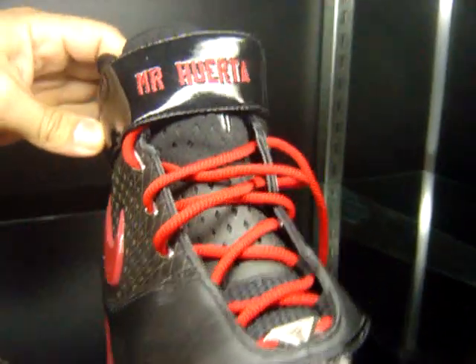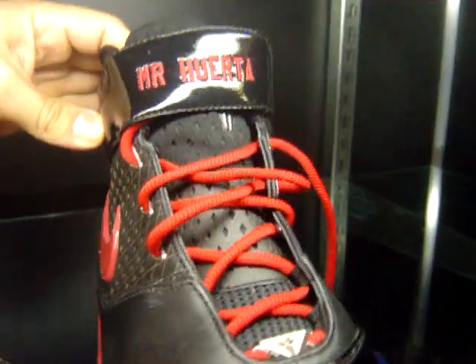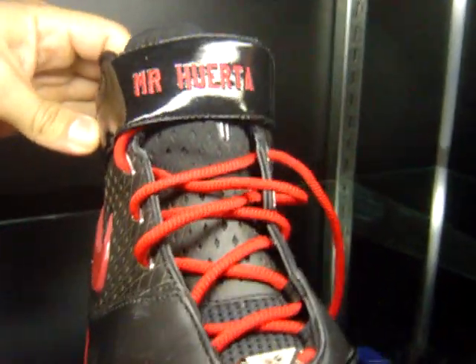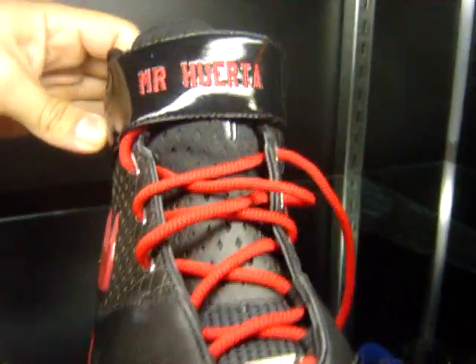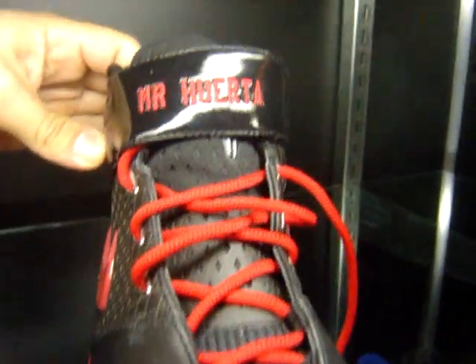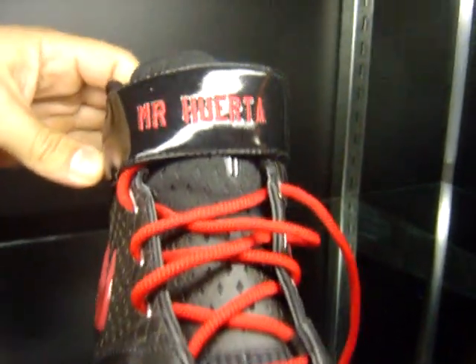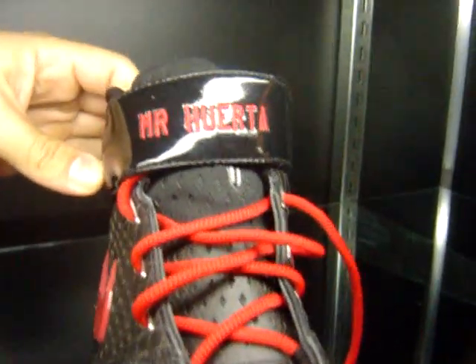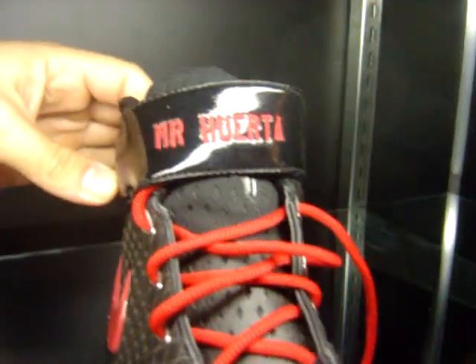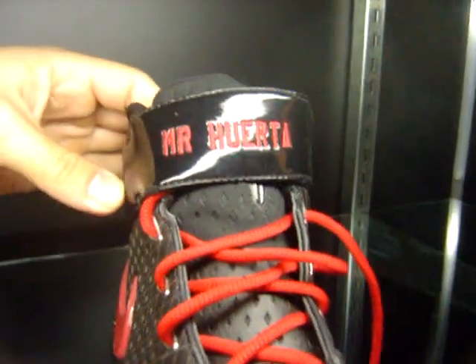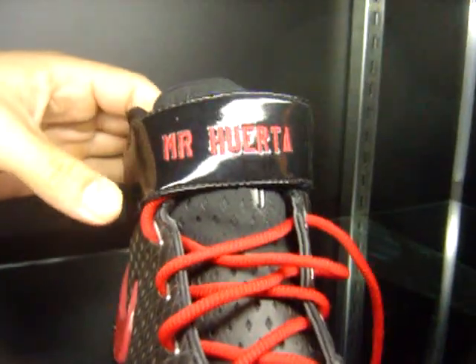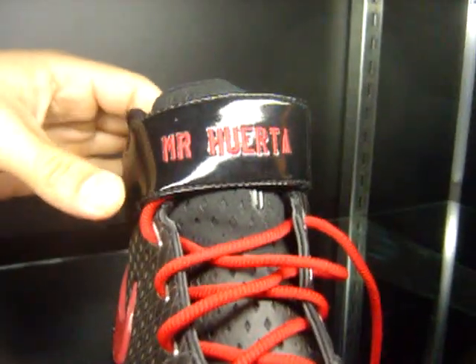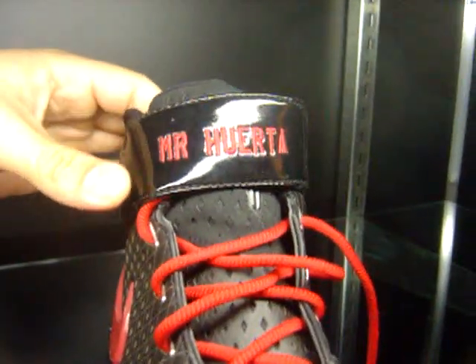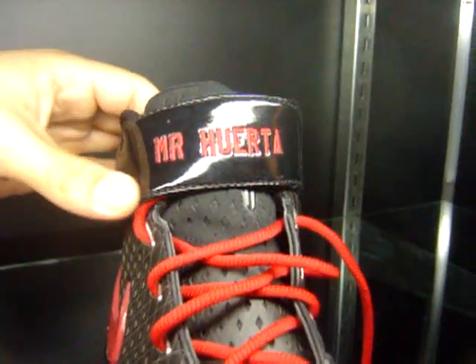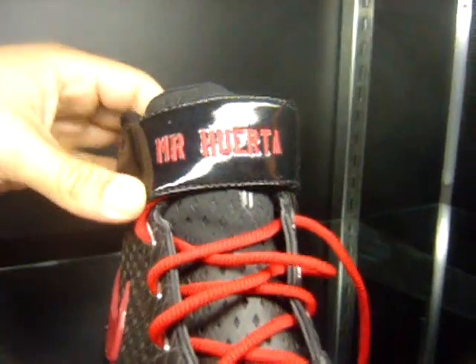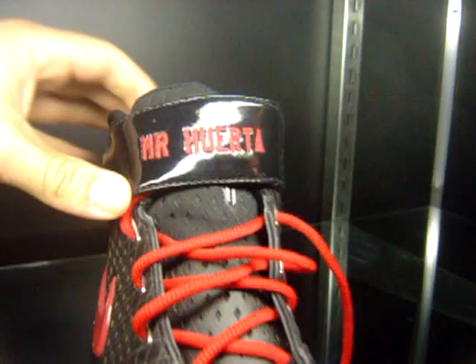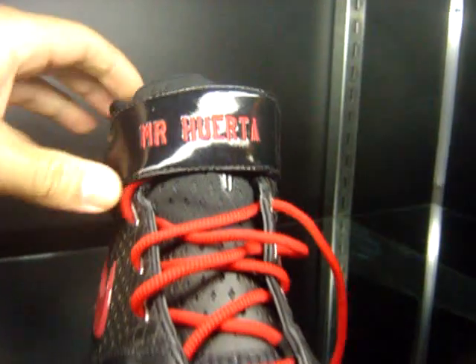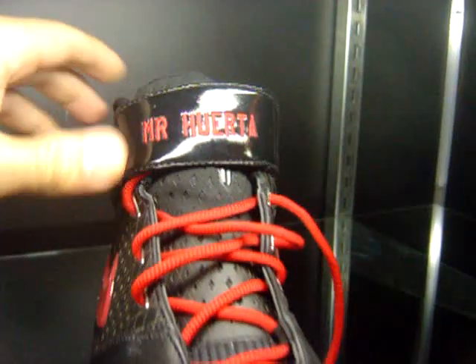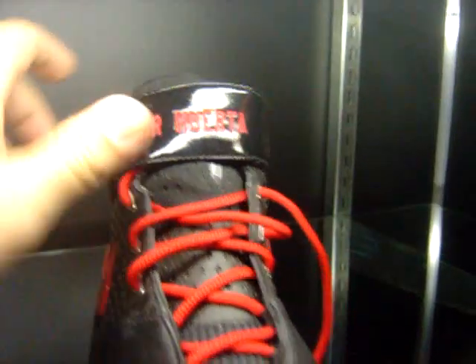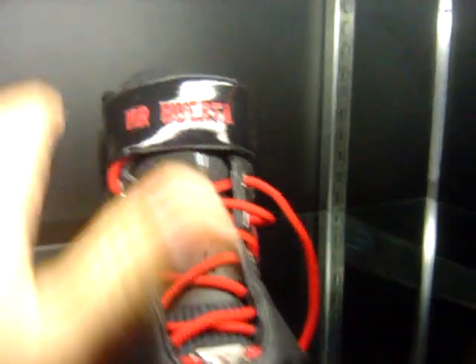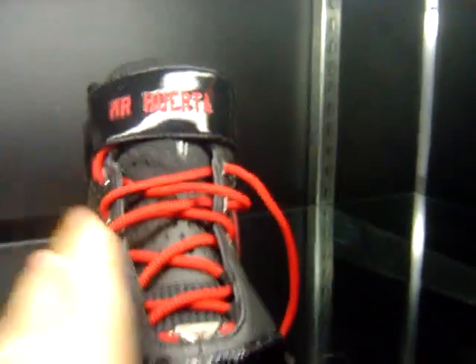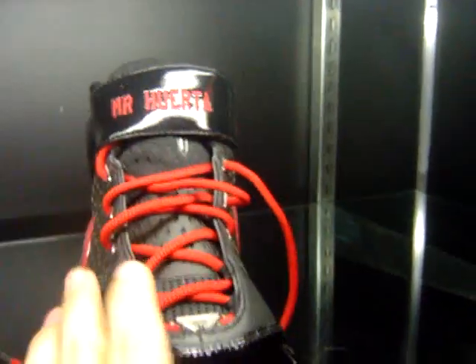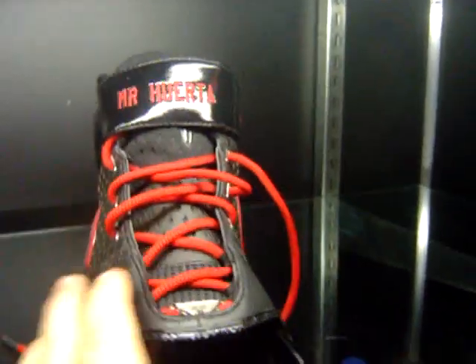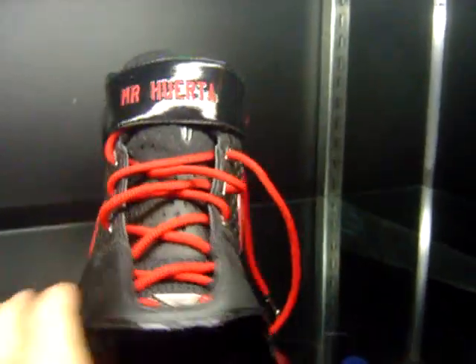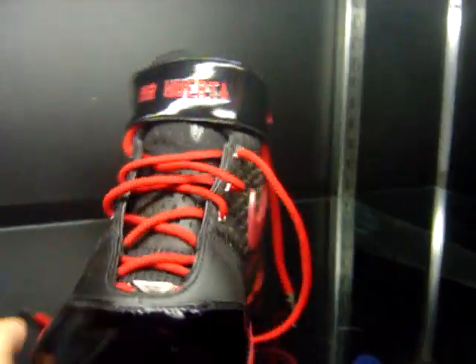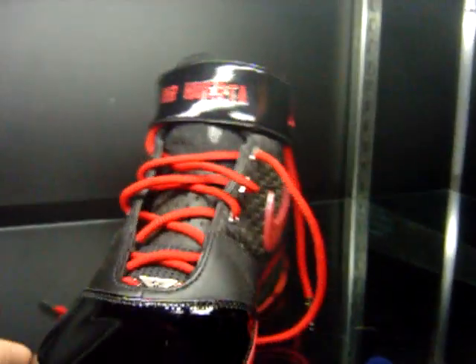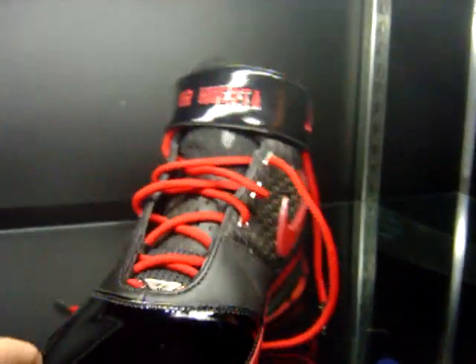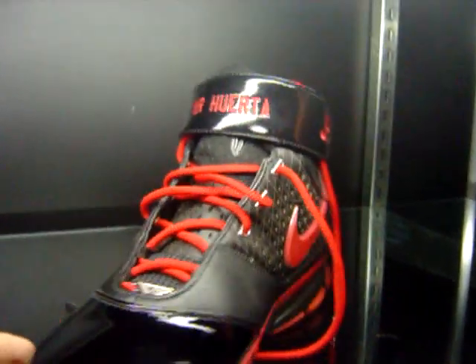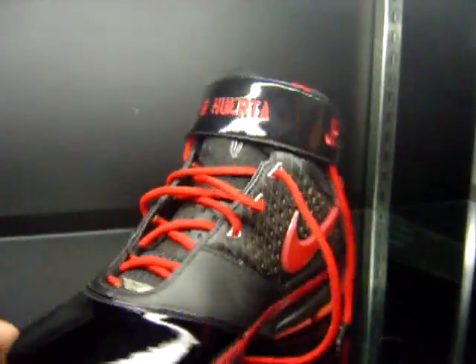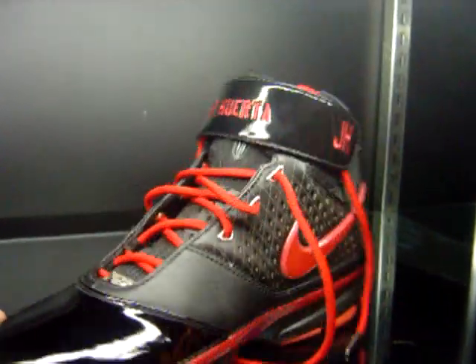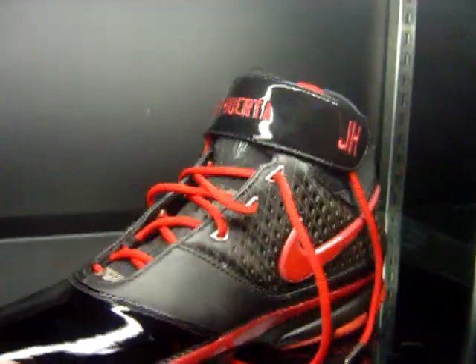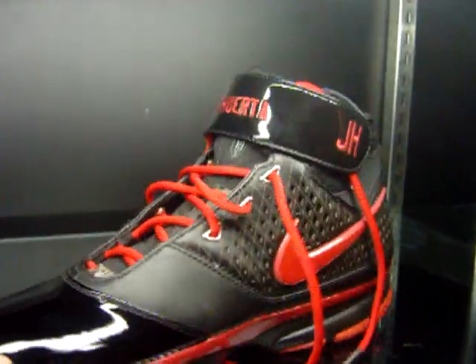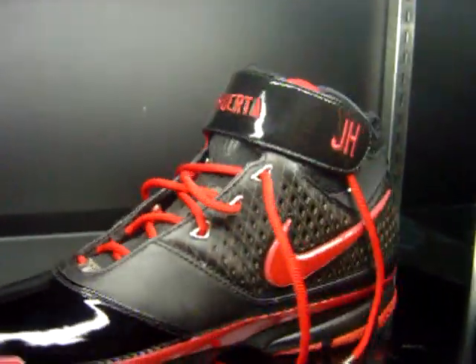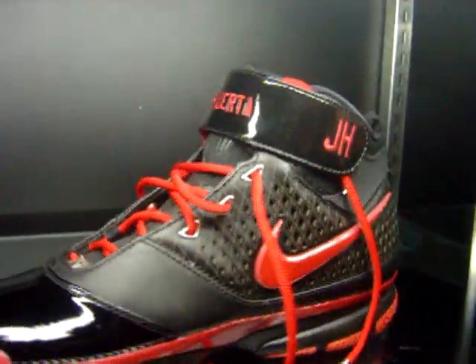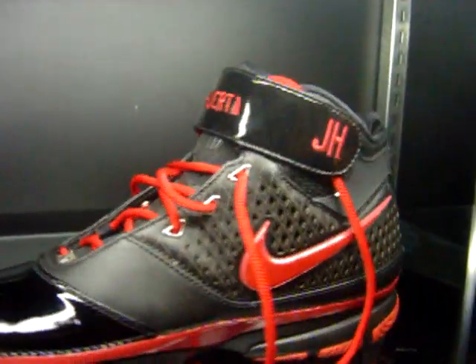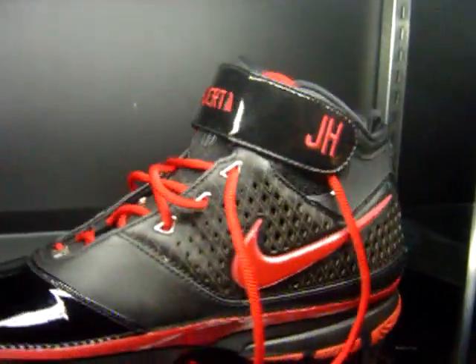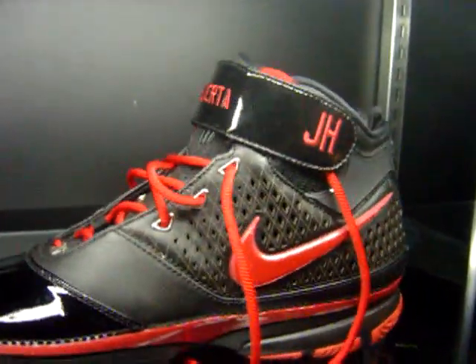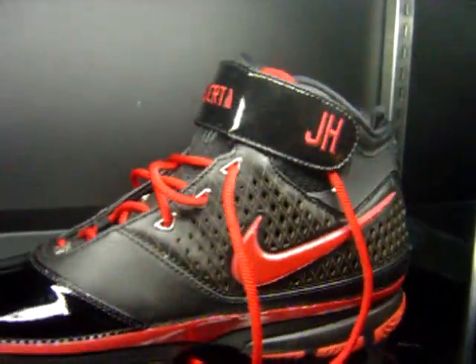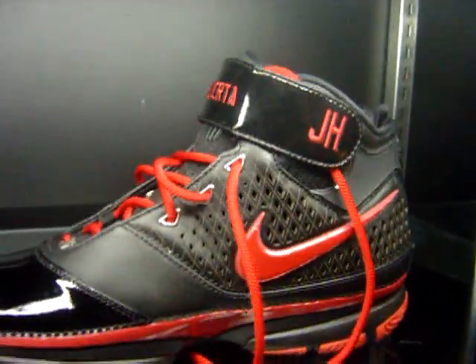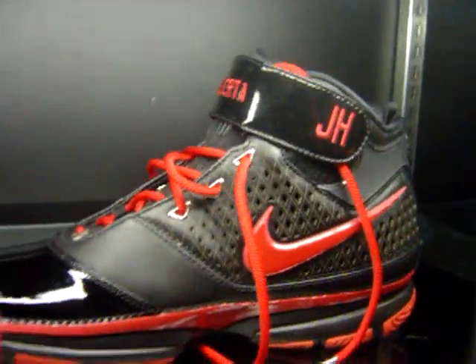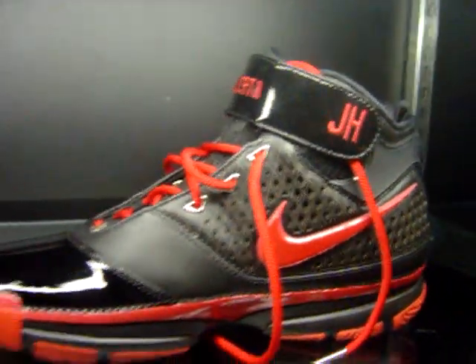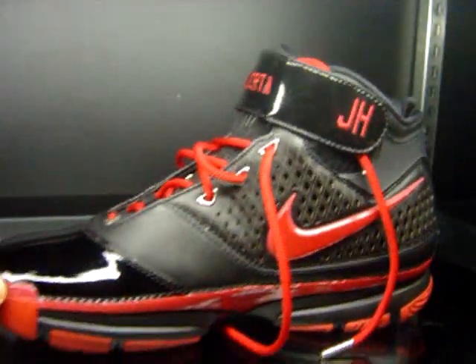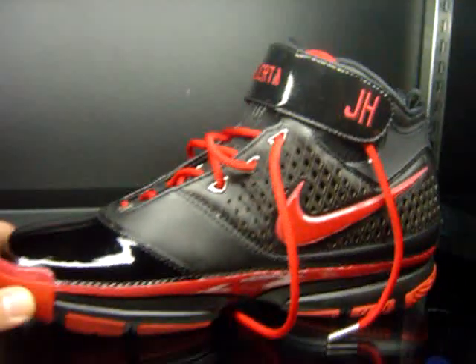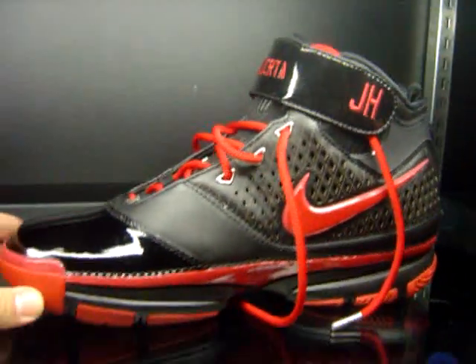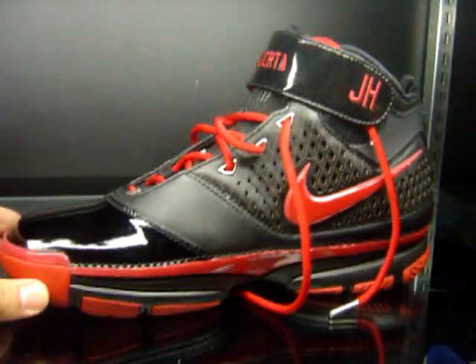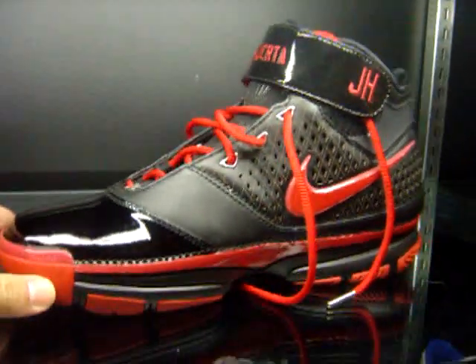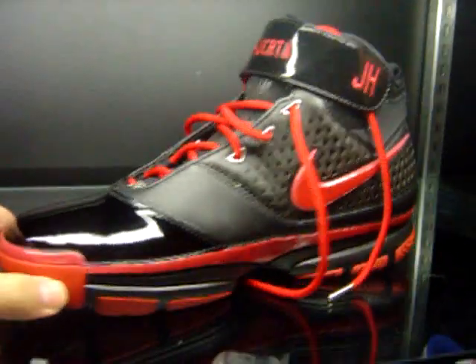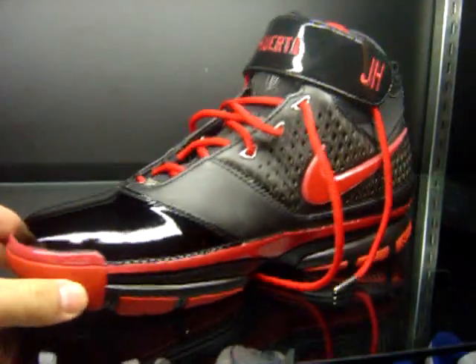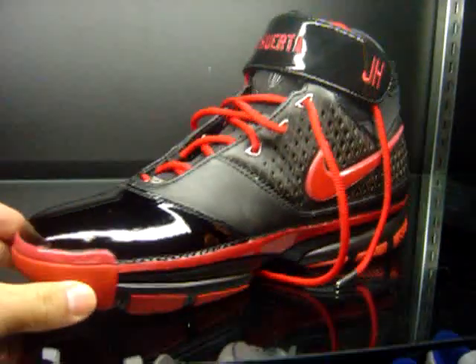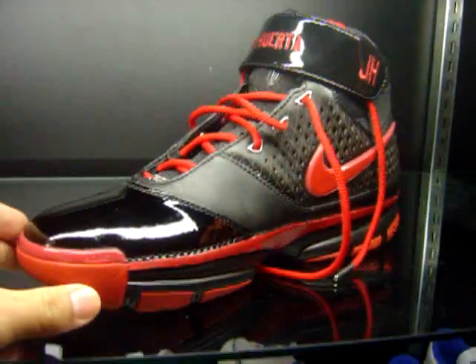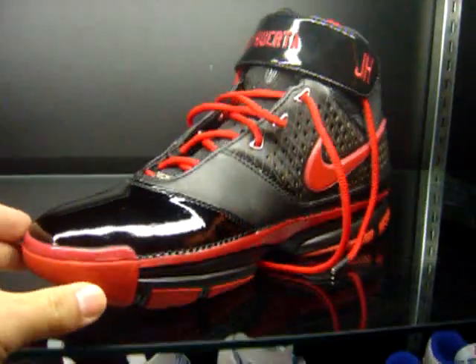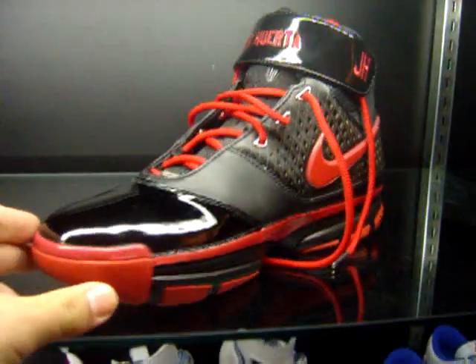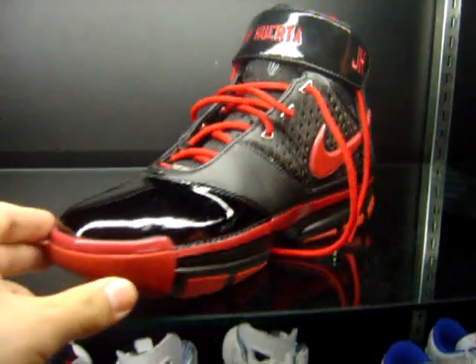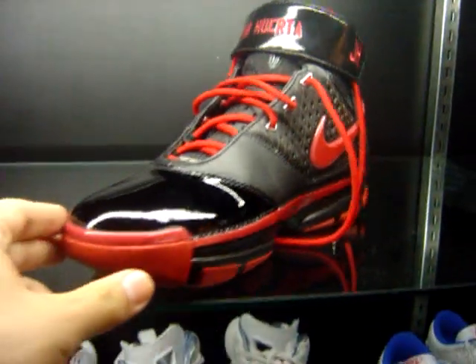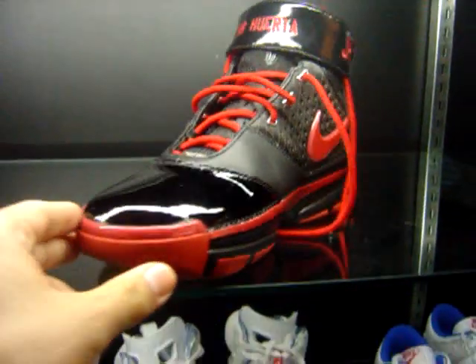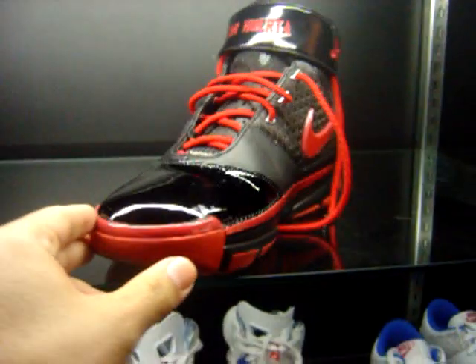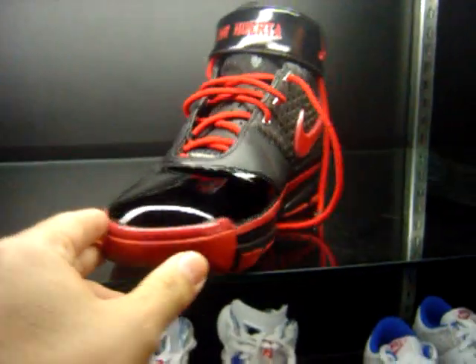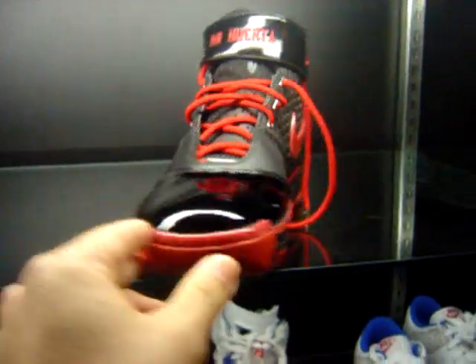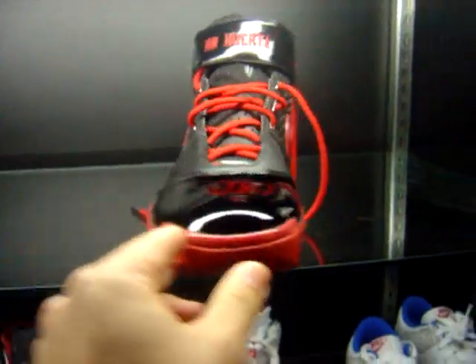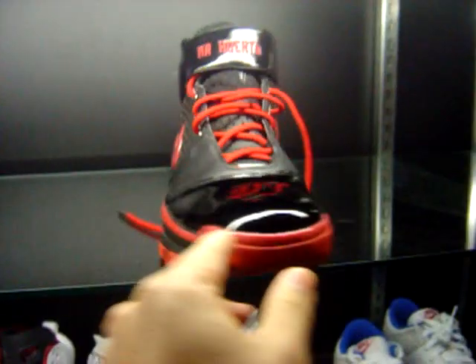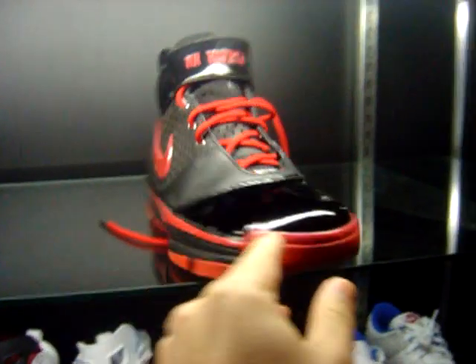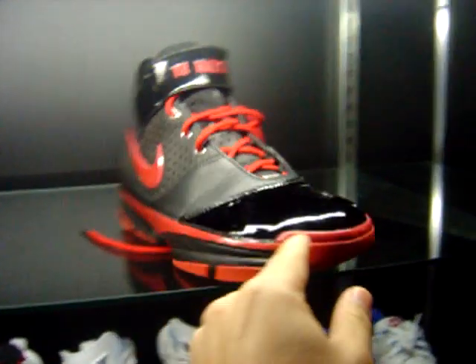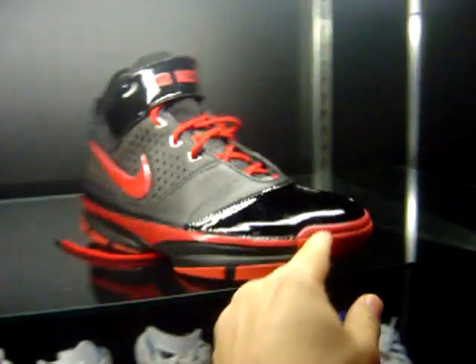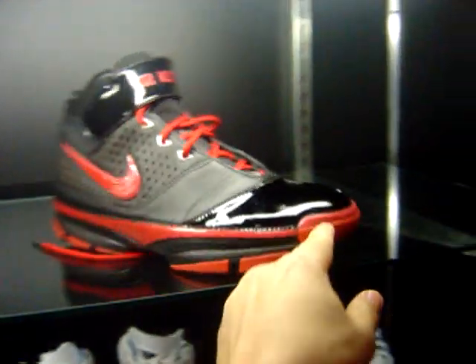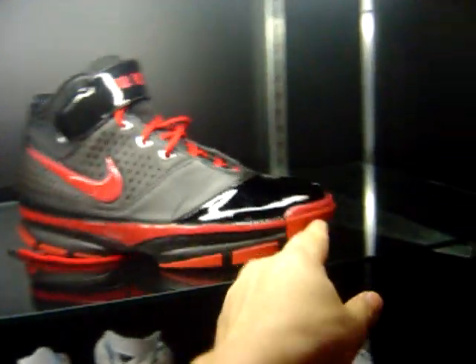I put my last name on there — Mr. Huerta. Got my initials on there. Love that shoe.